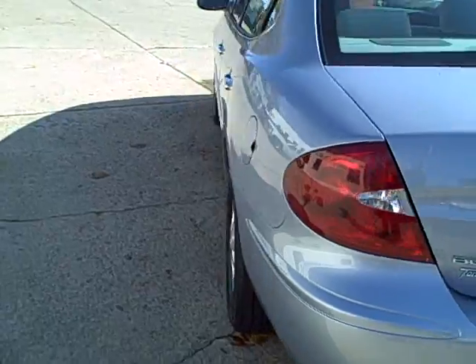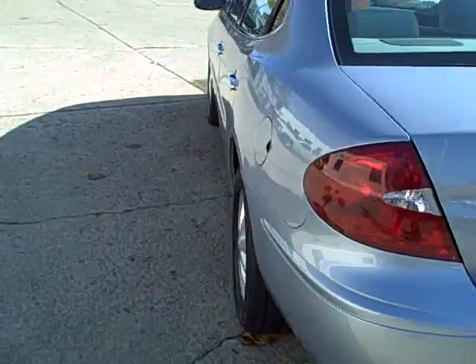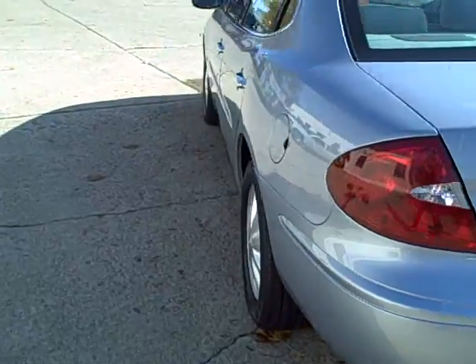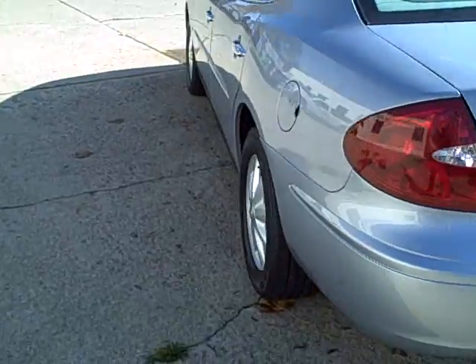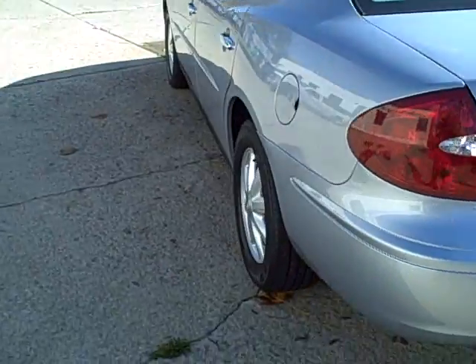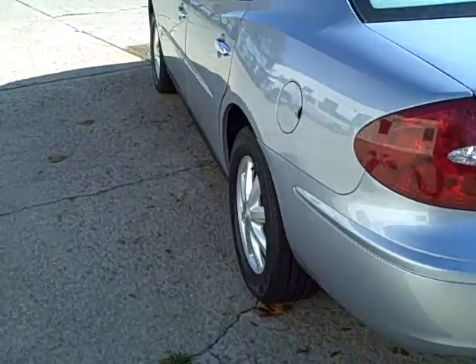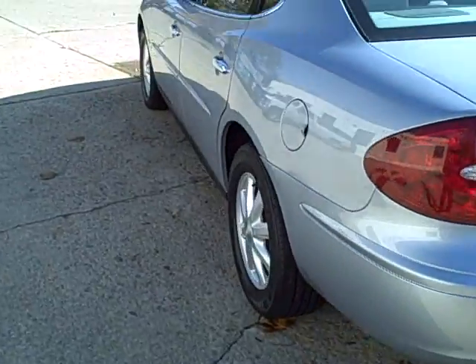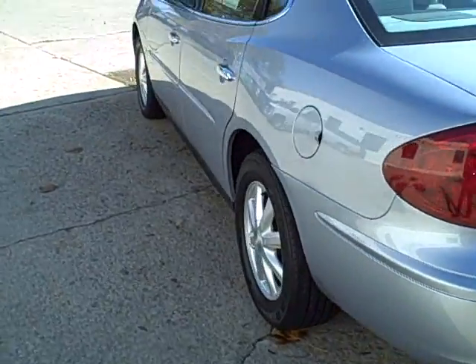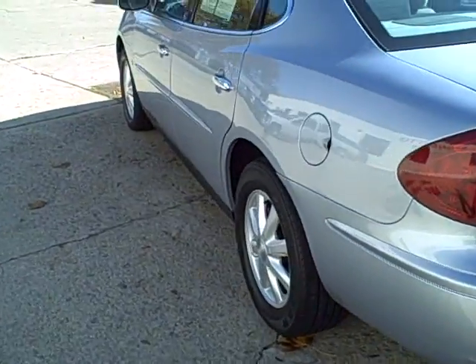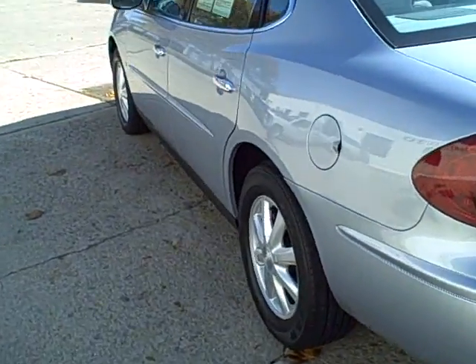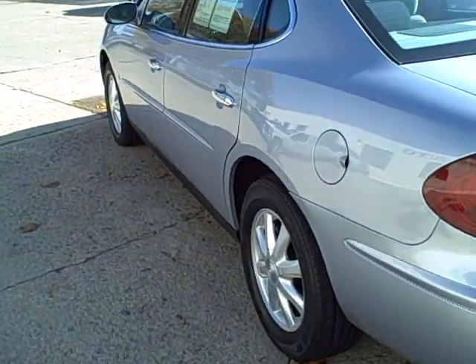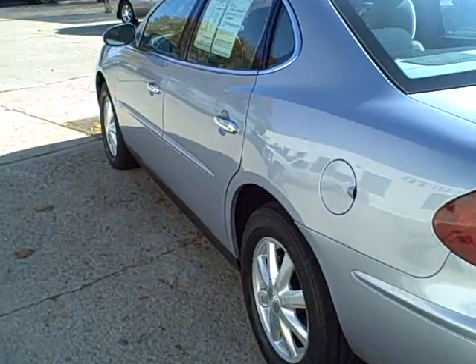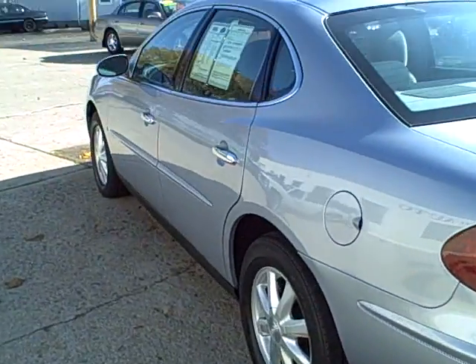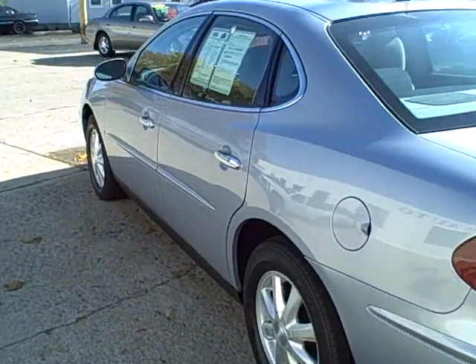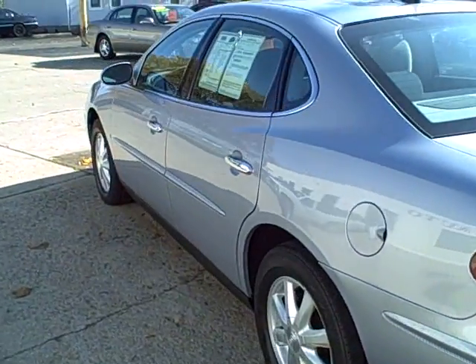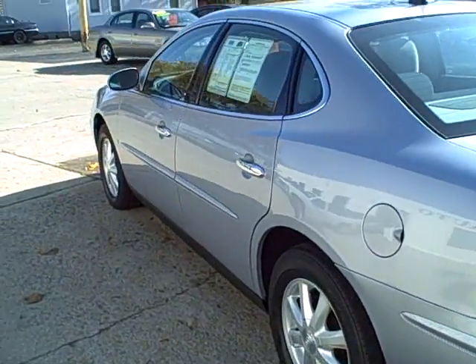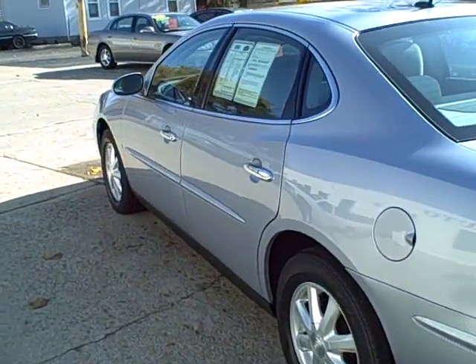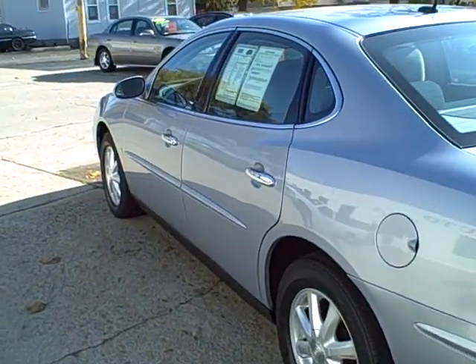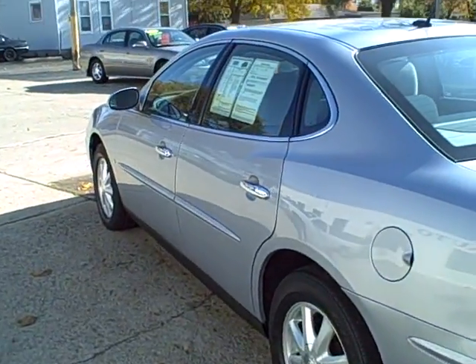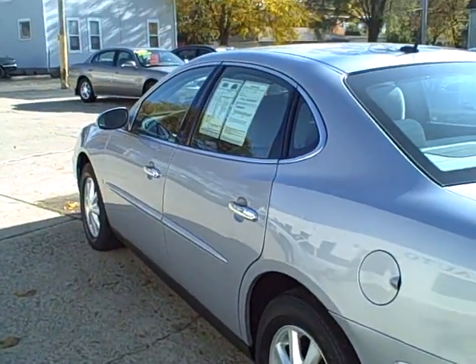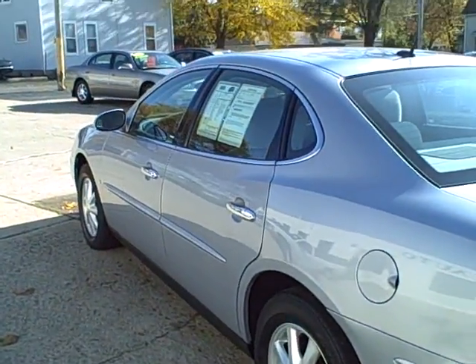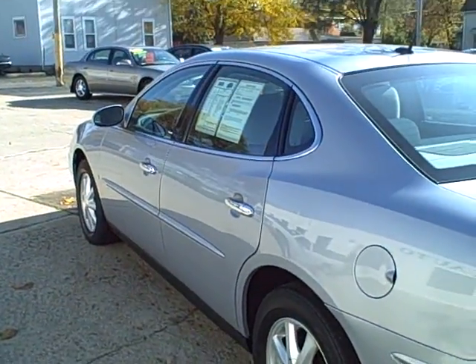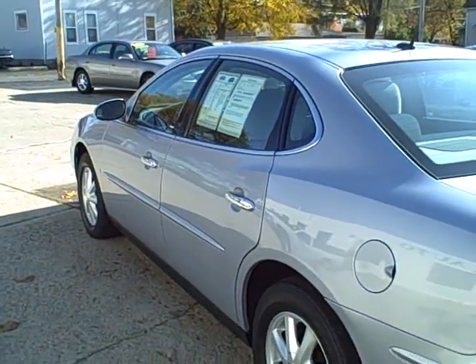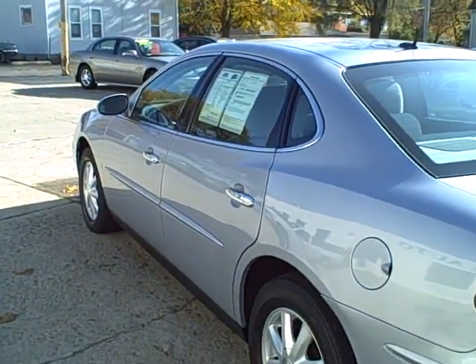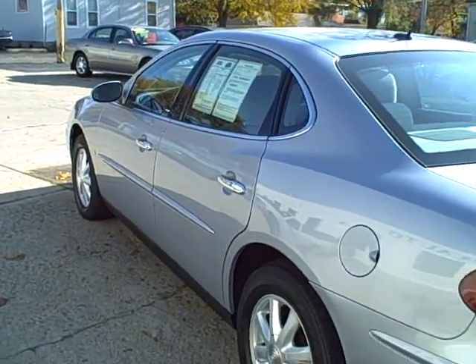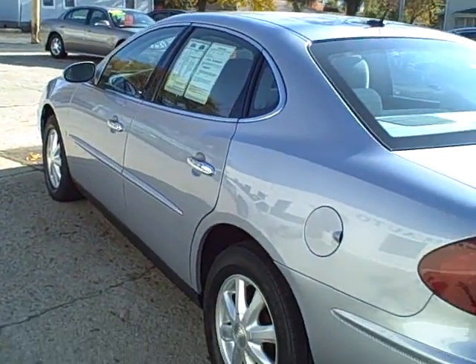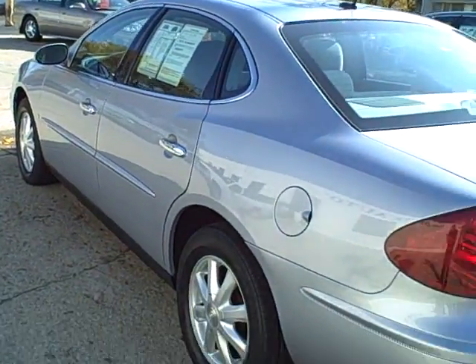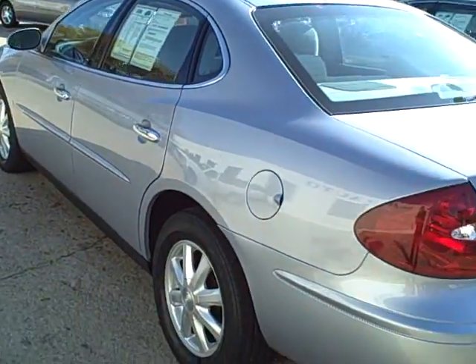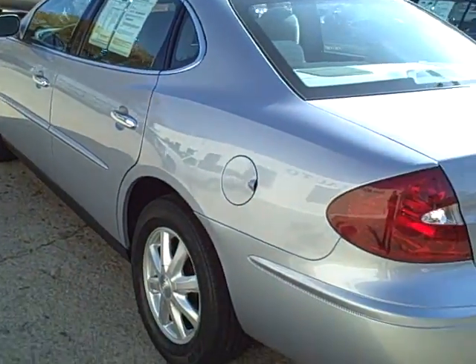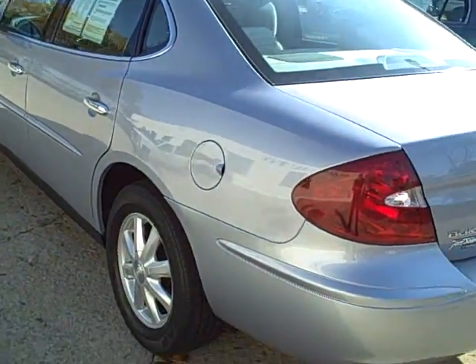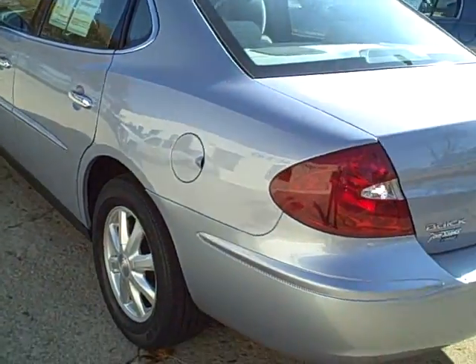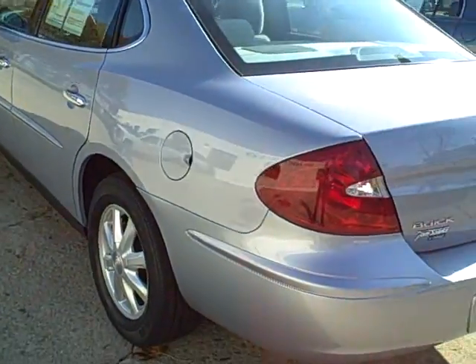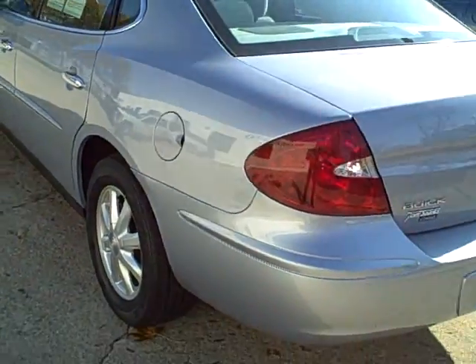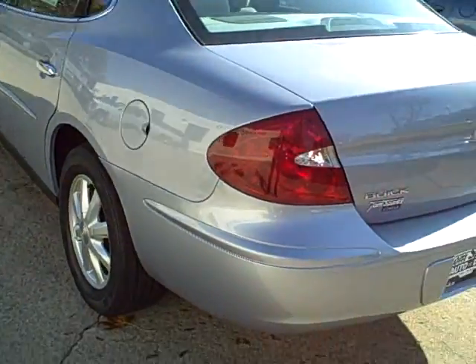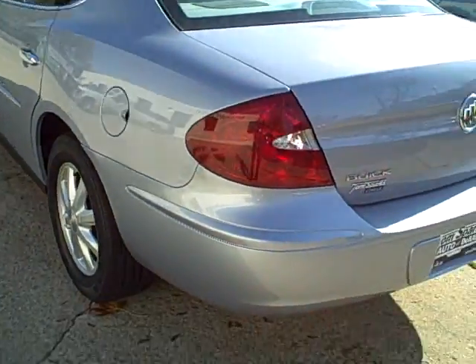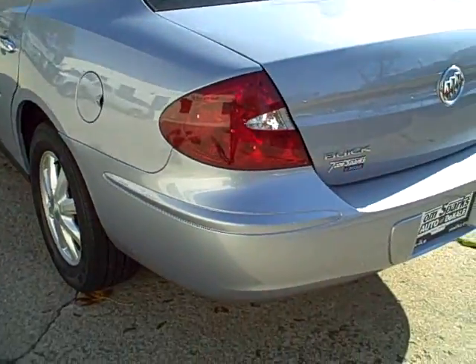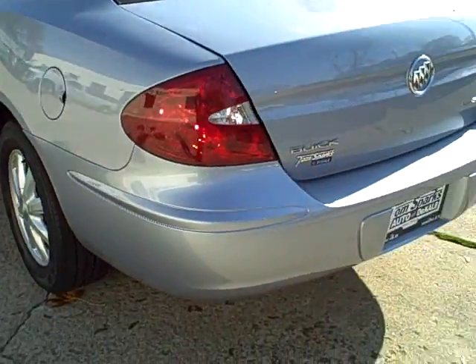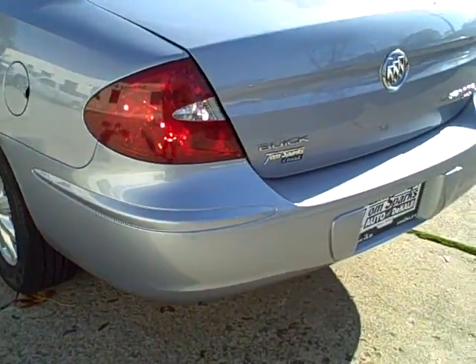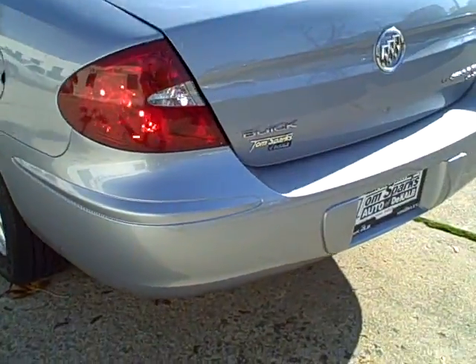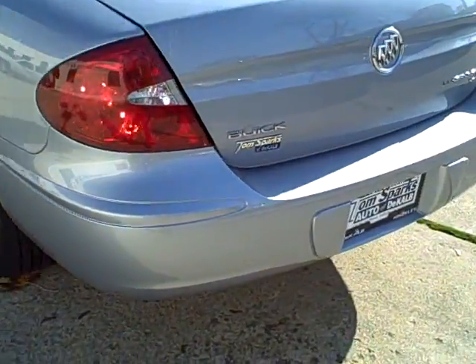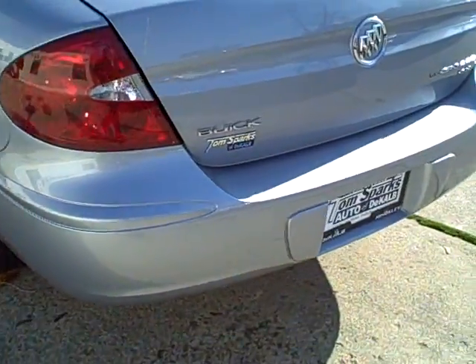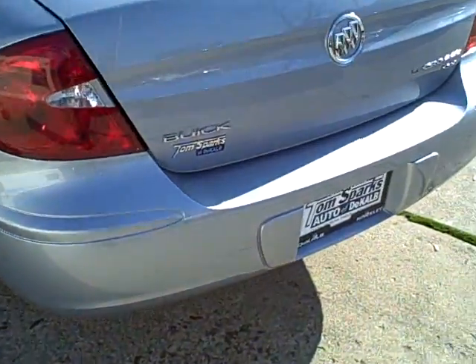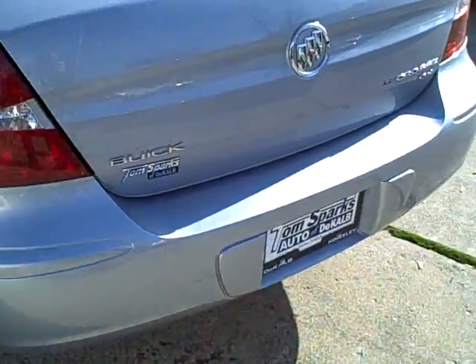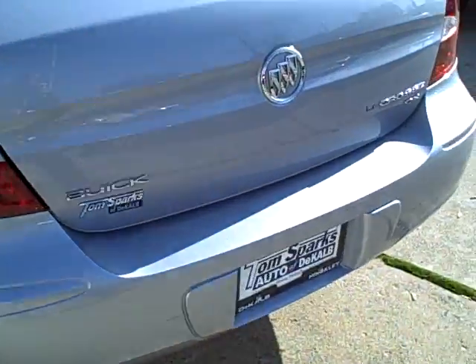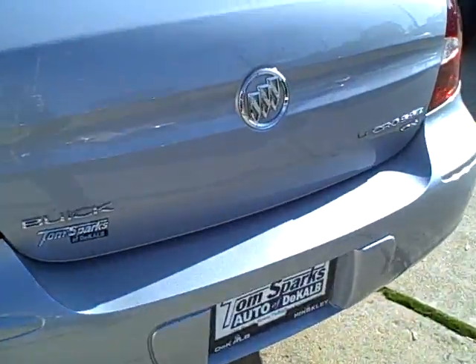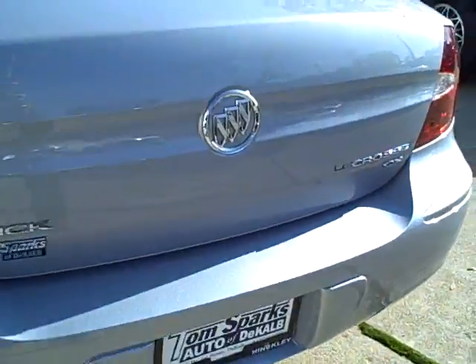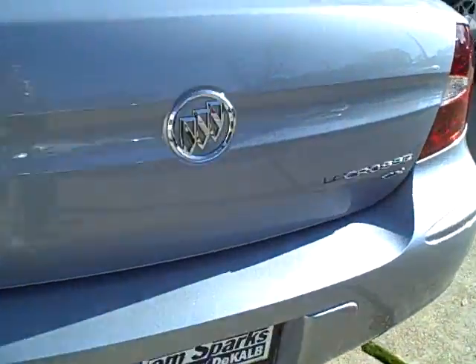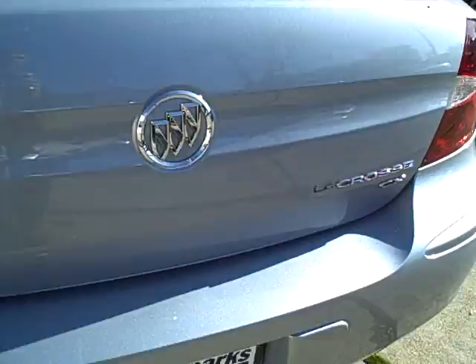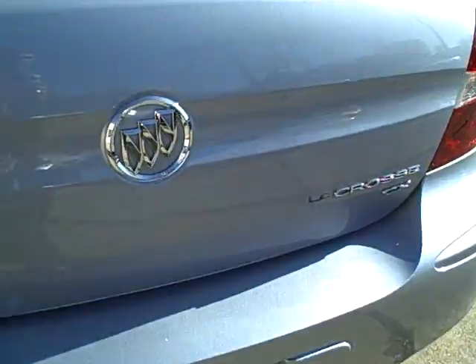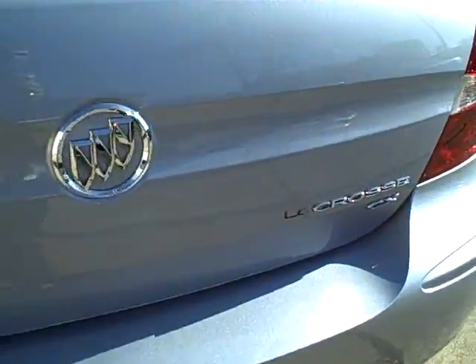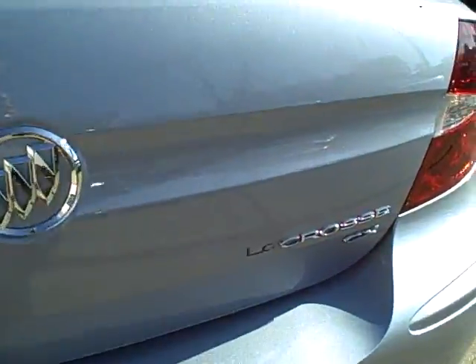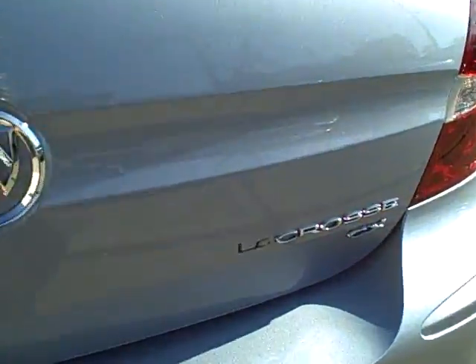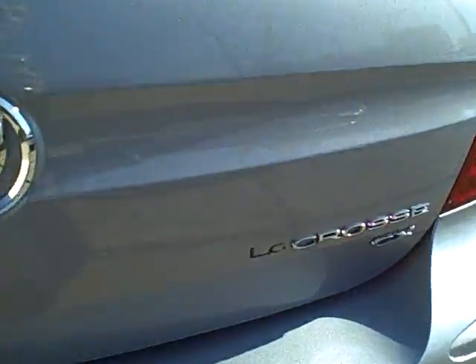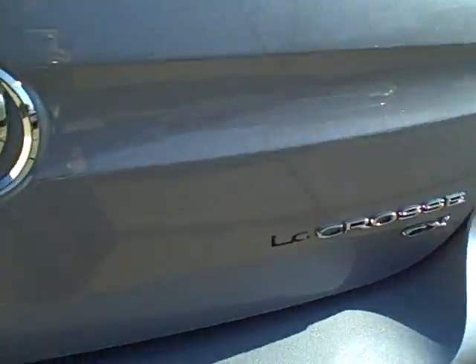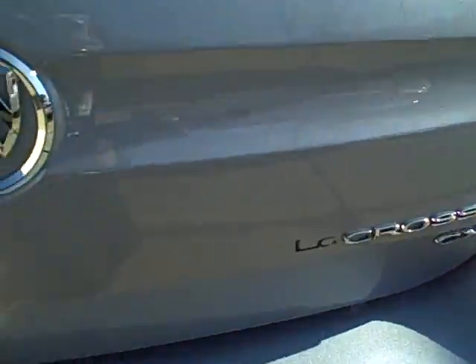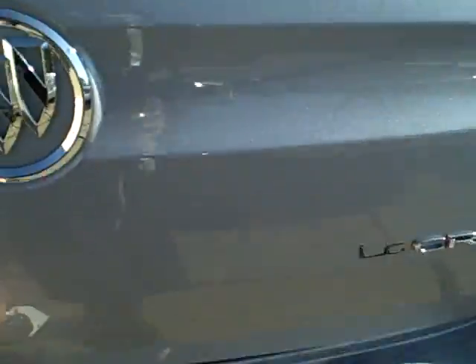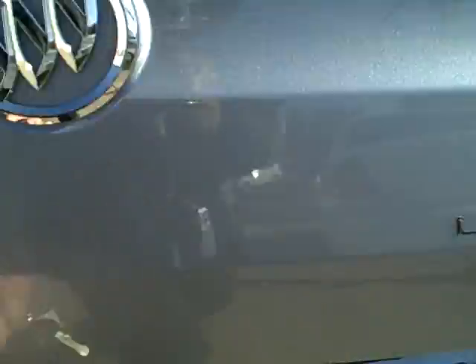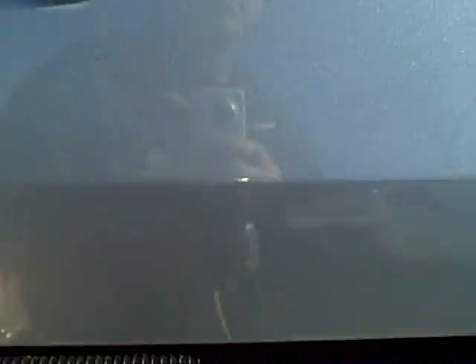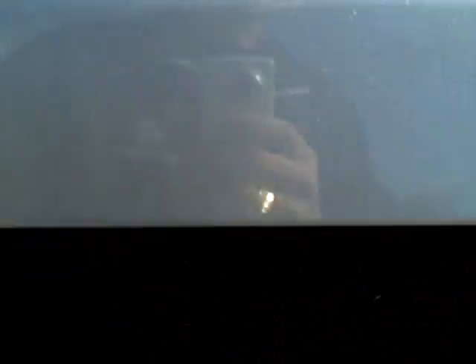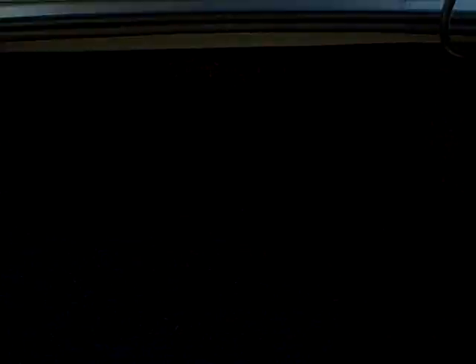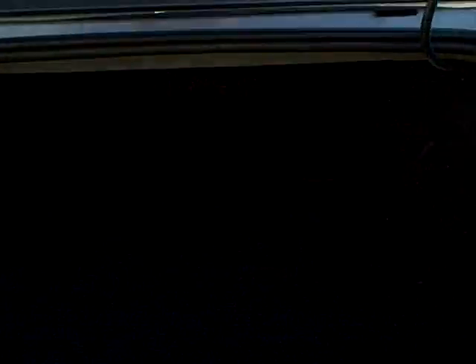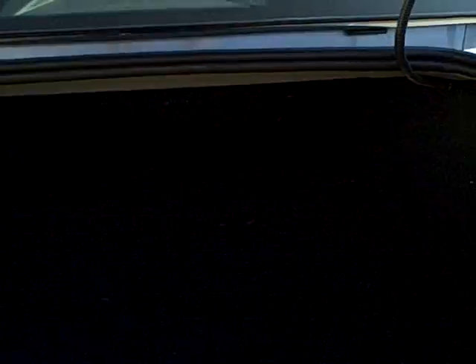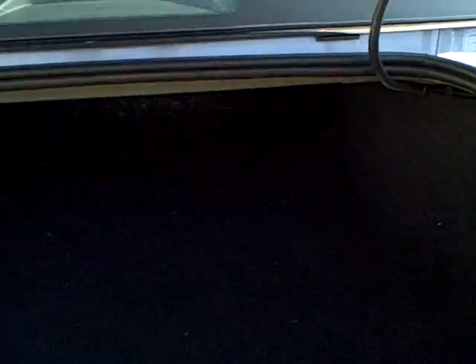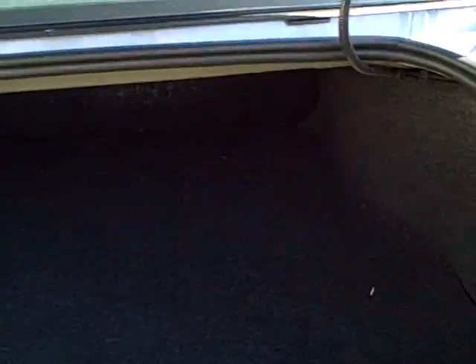Let me show you the other side here. Go ahead and see how clean the trunk is.